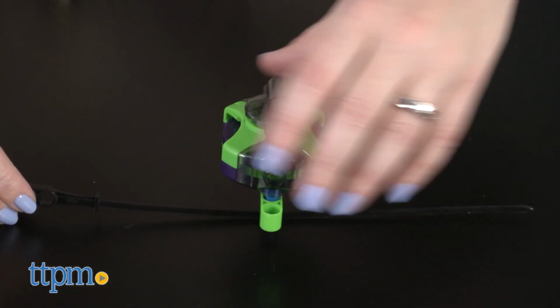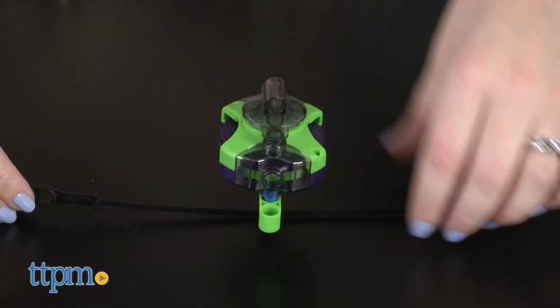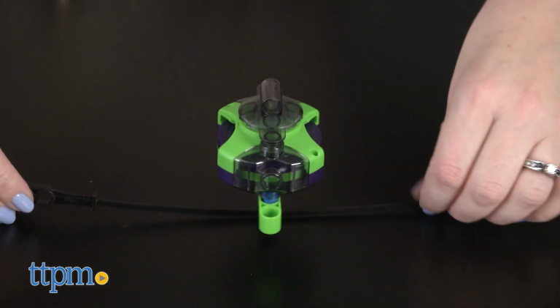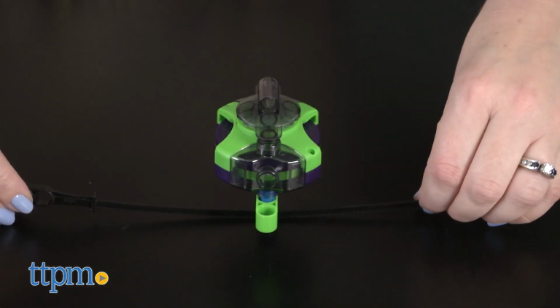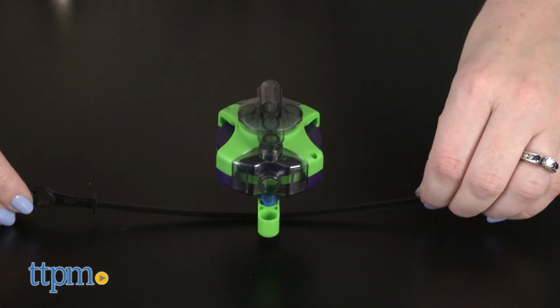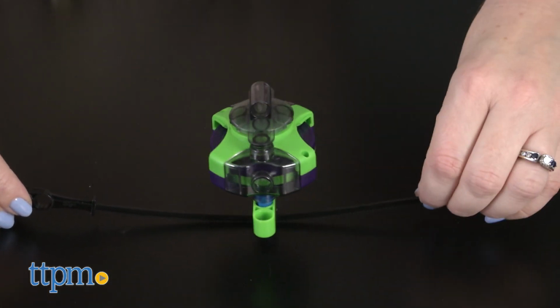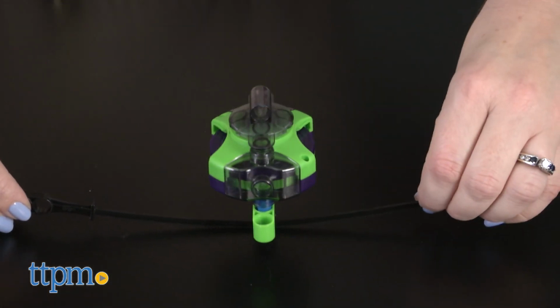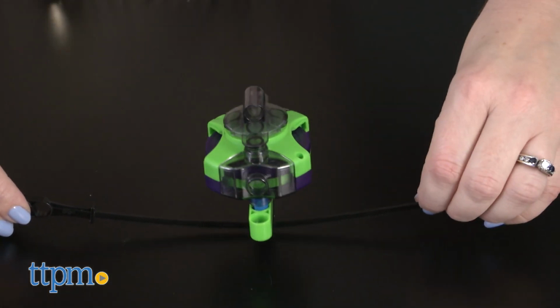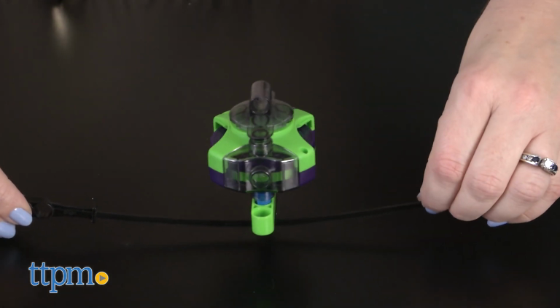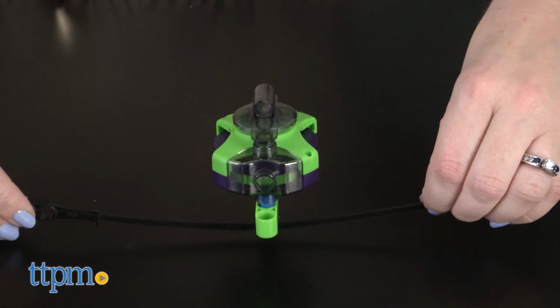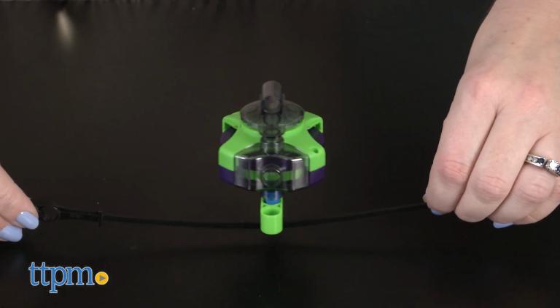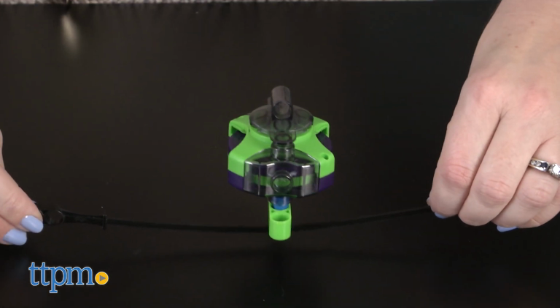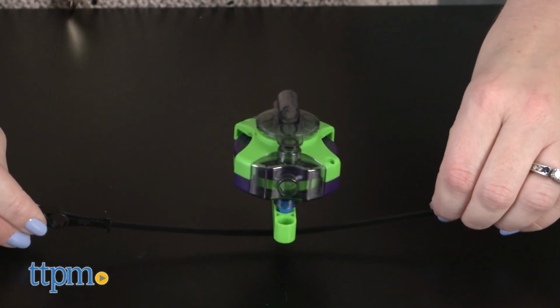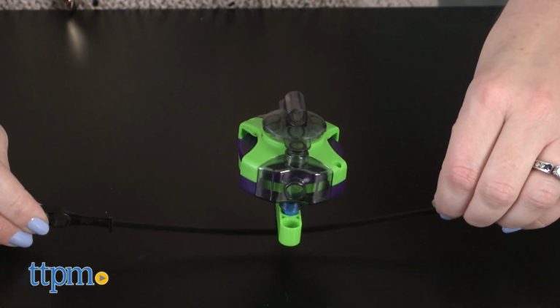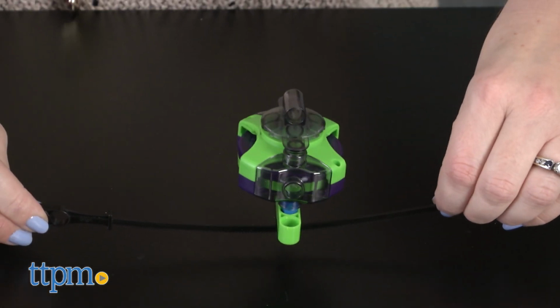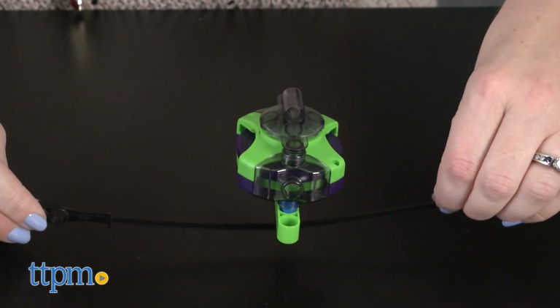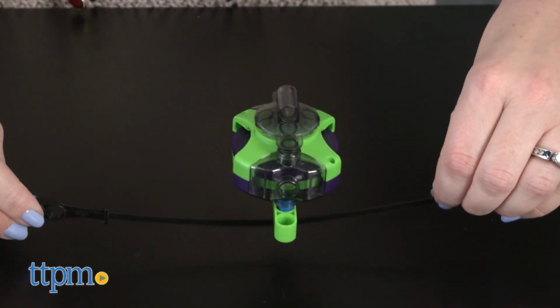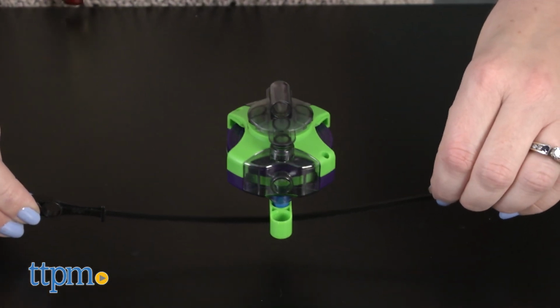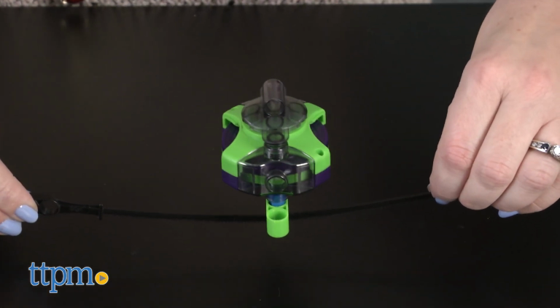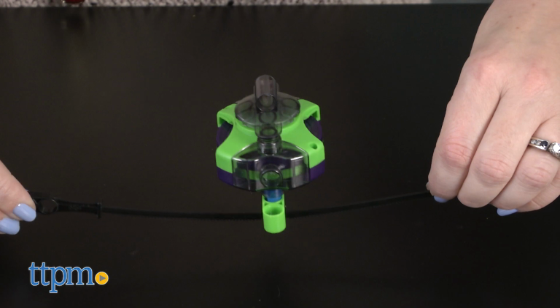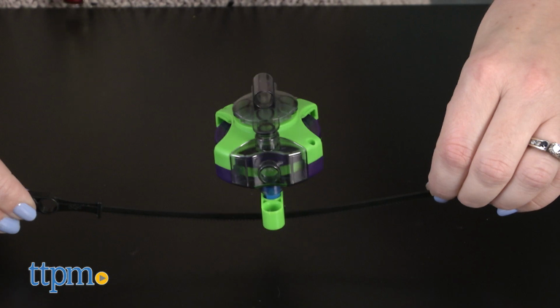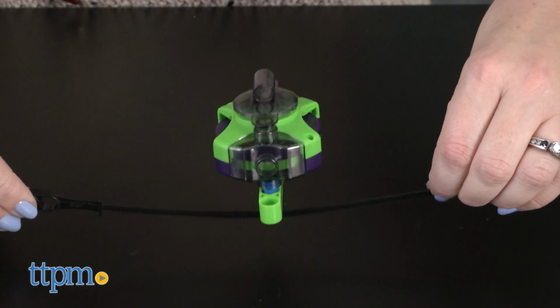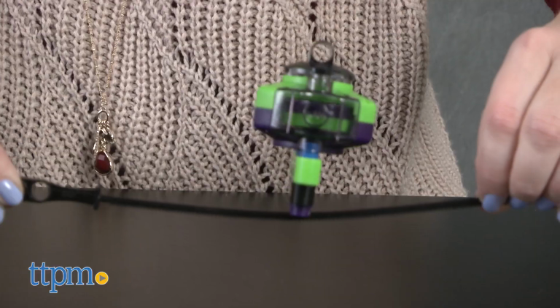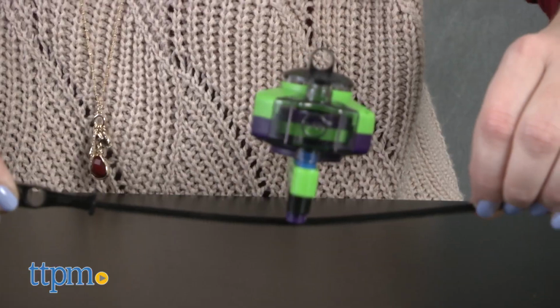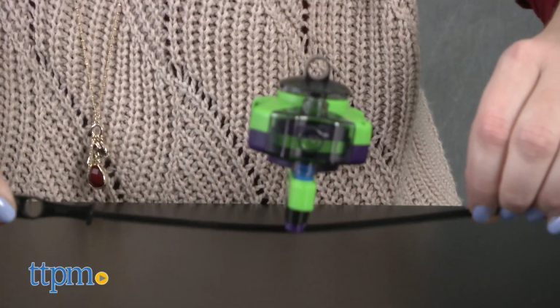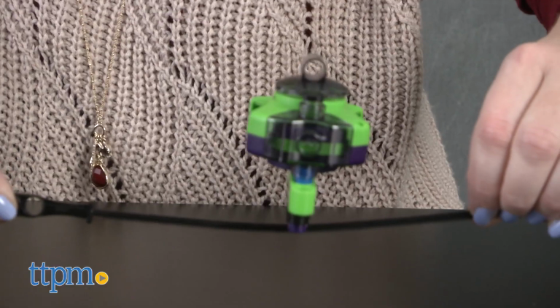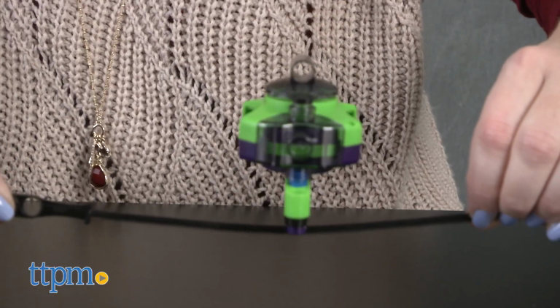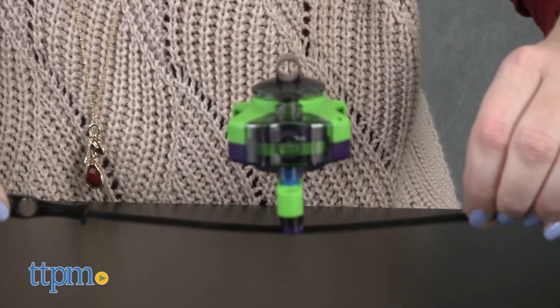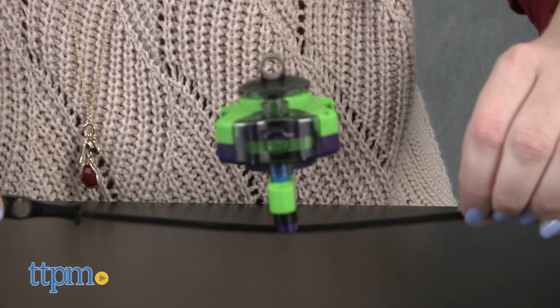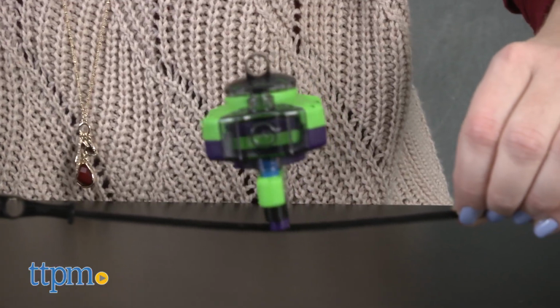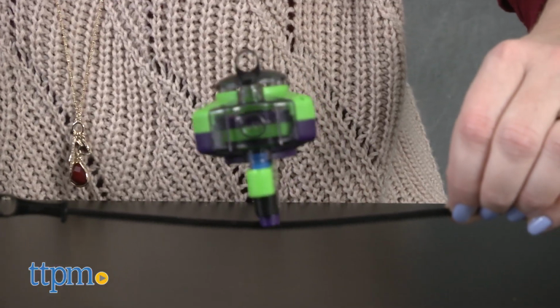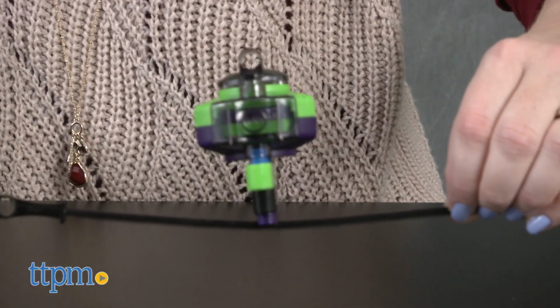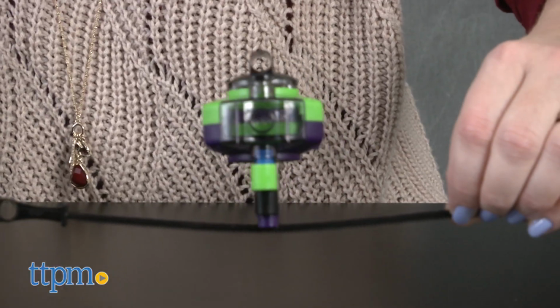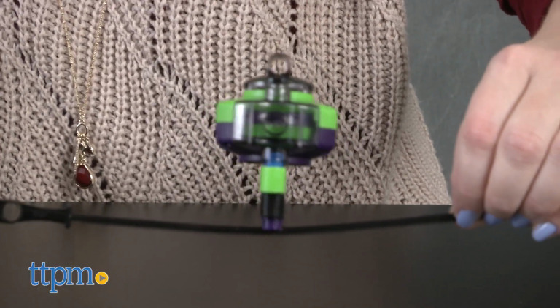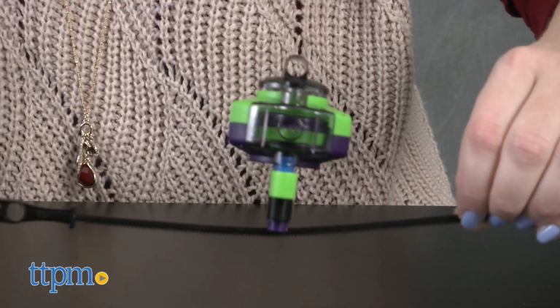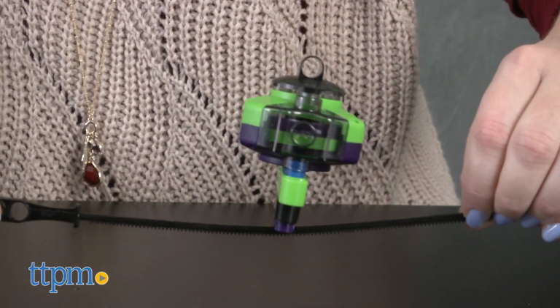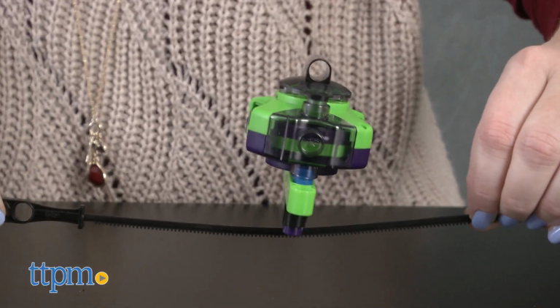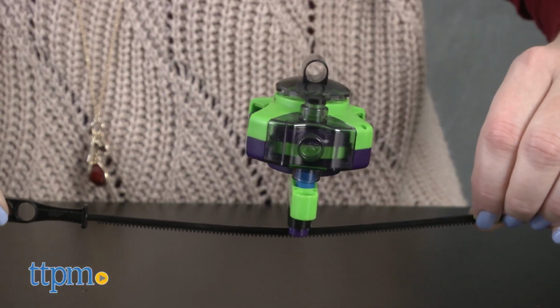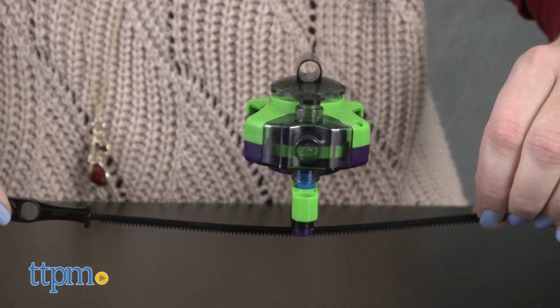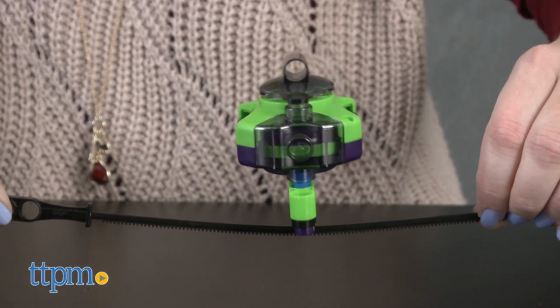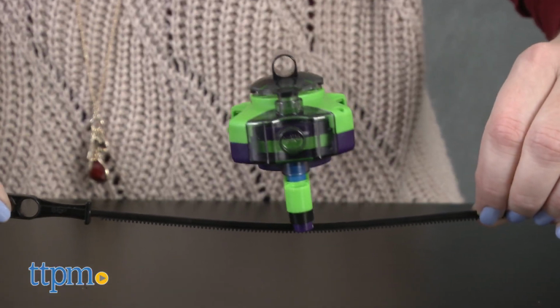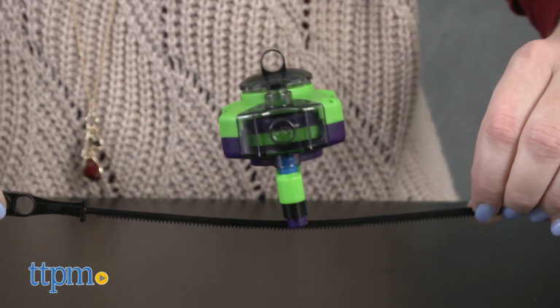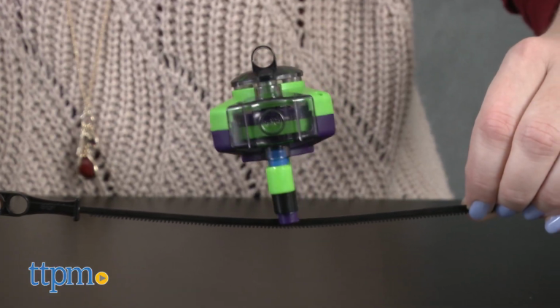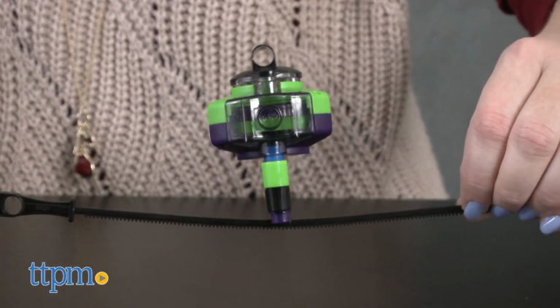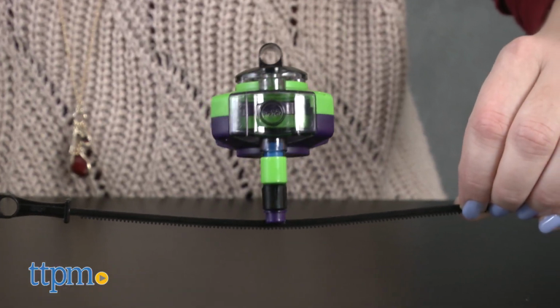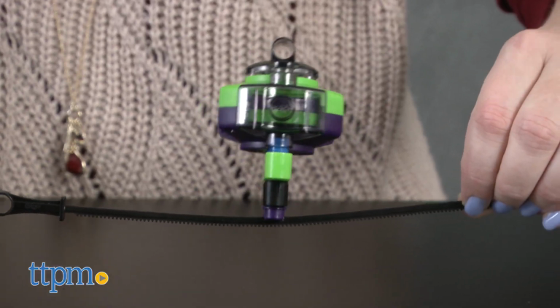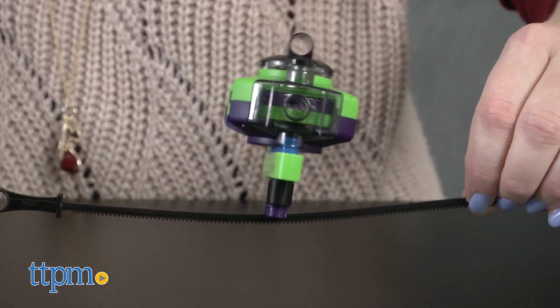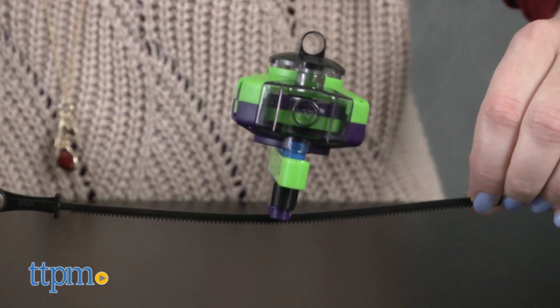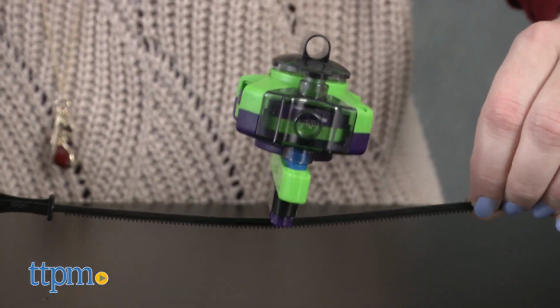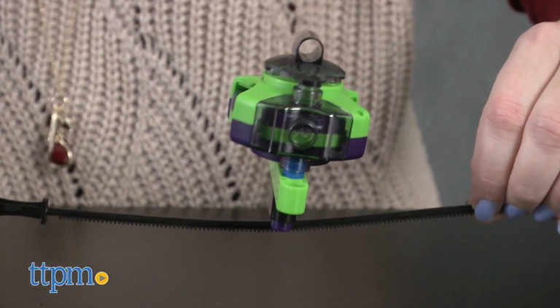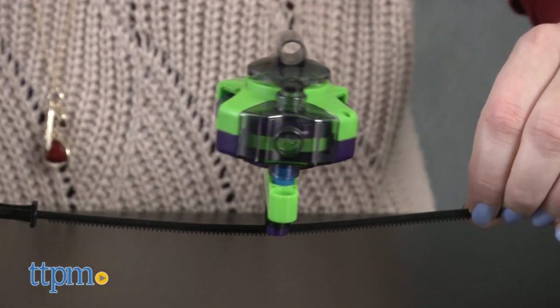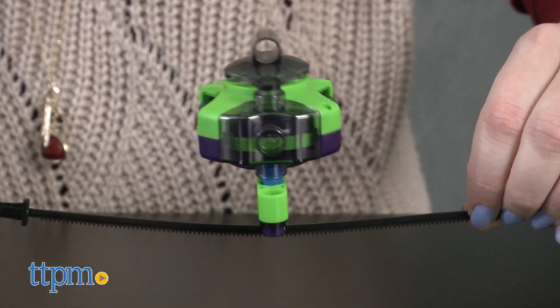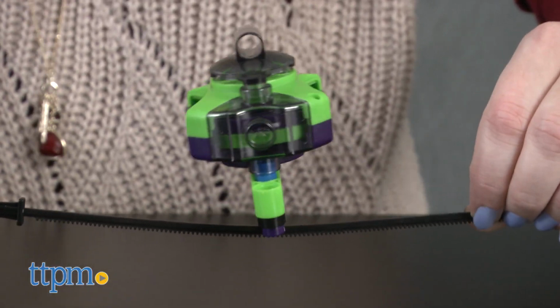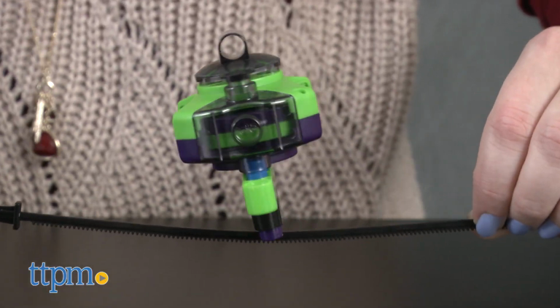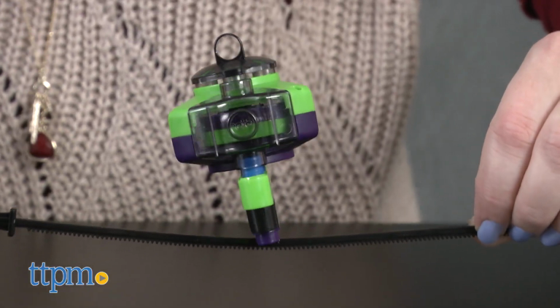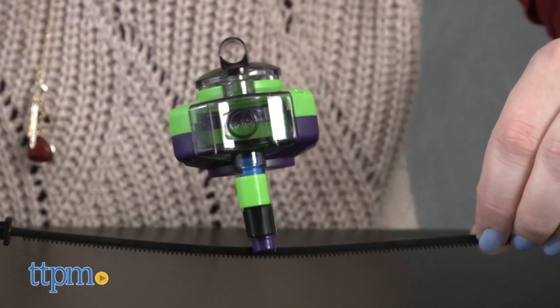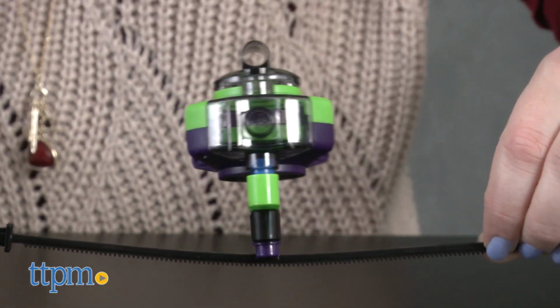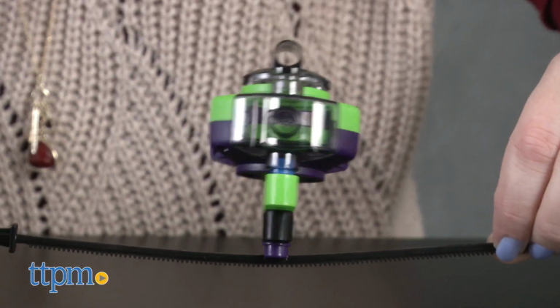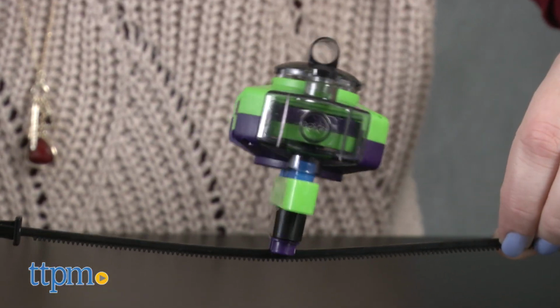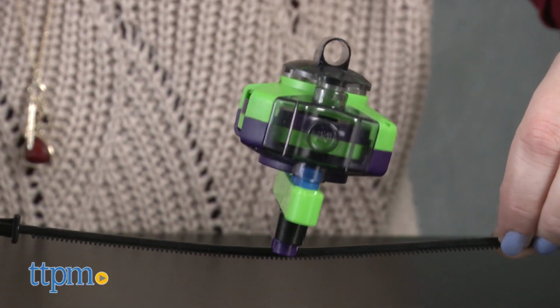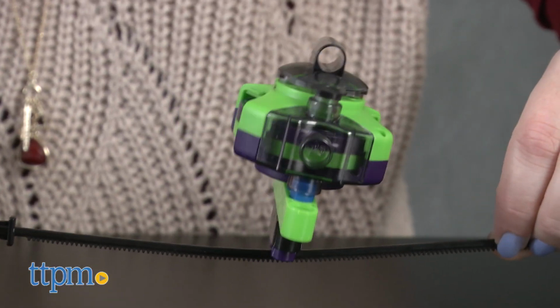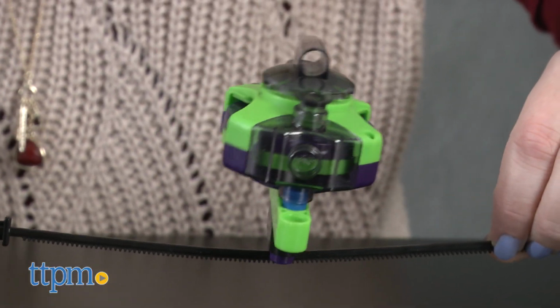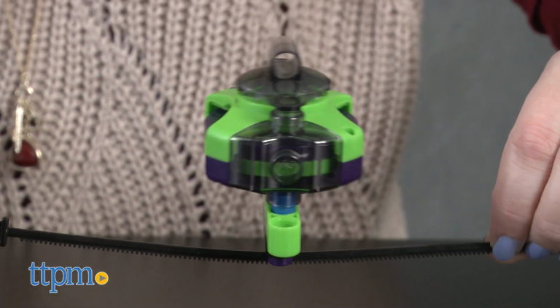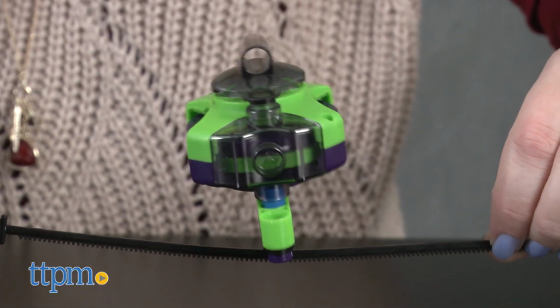Start off by building a gyroscope, and then turn it into a balancing top, a gyroscope top, a breakdancer, and more.